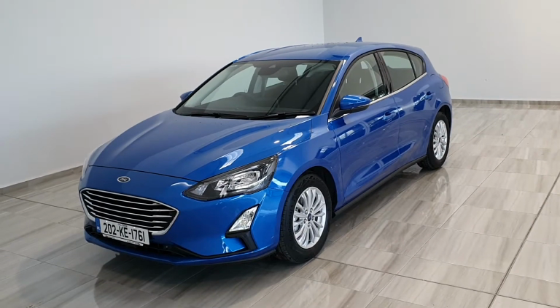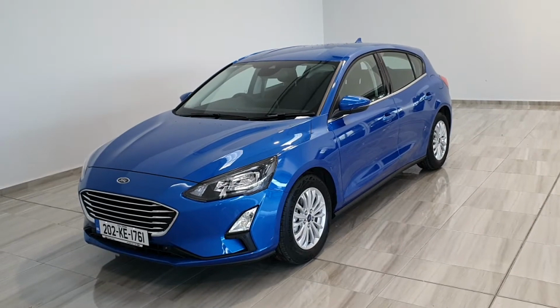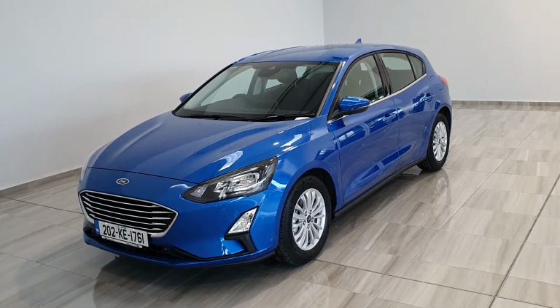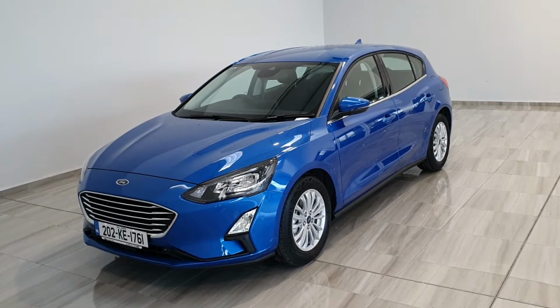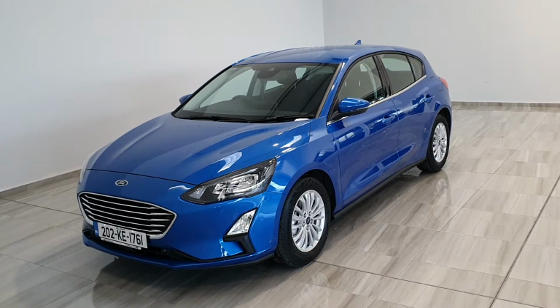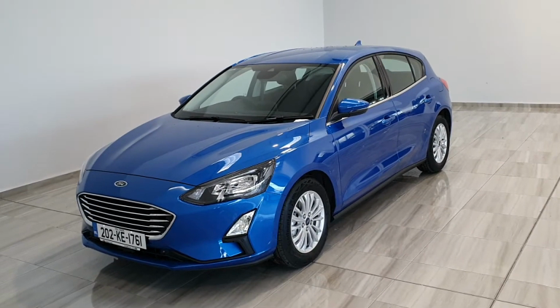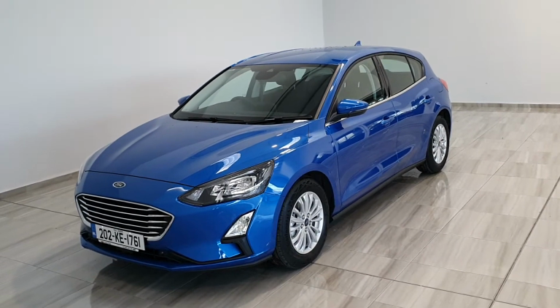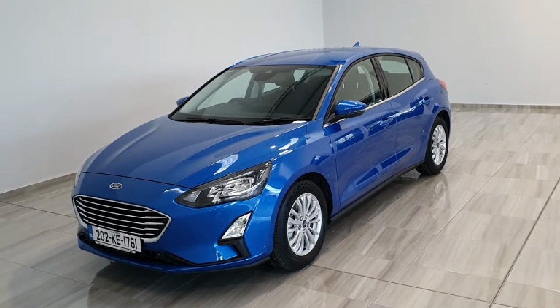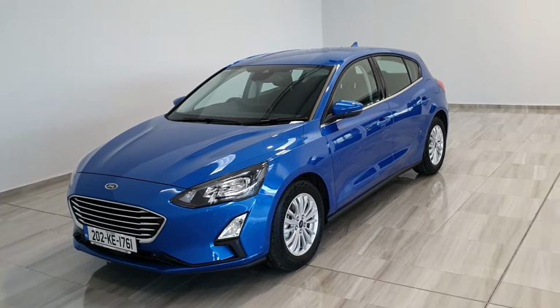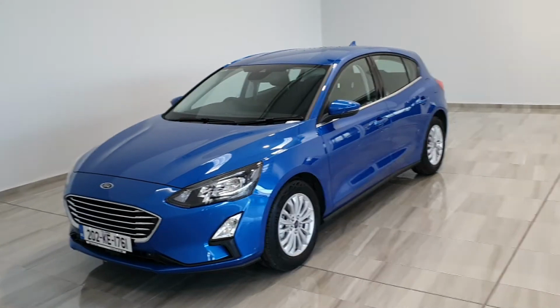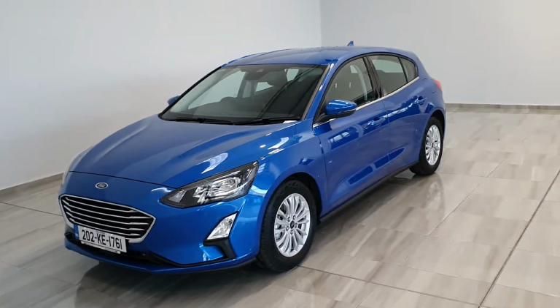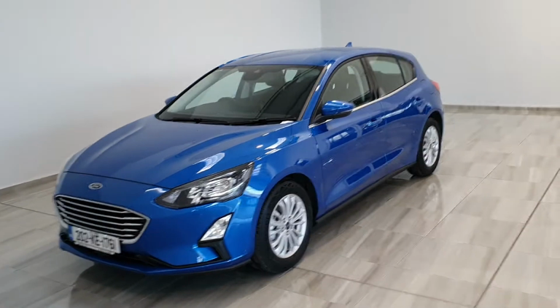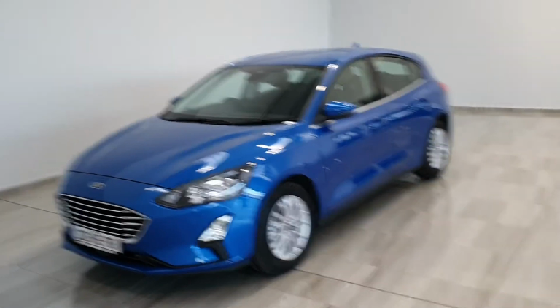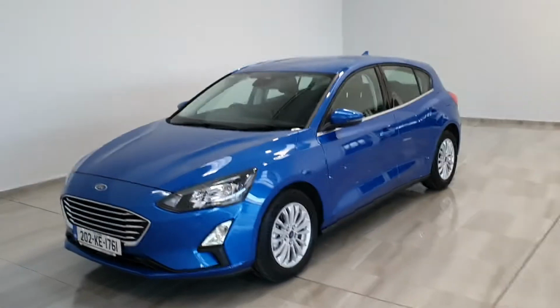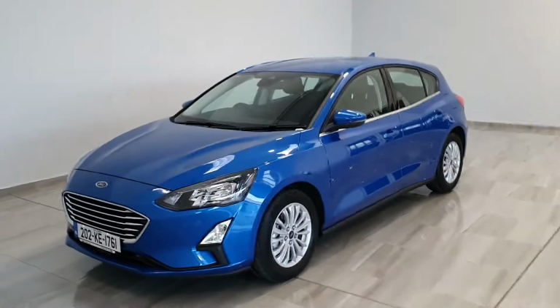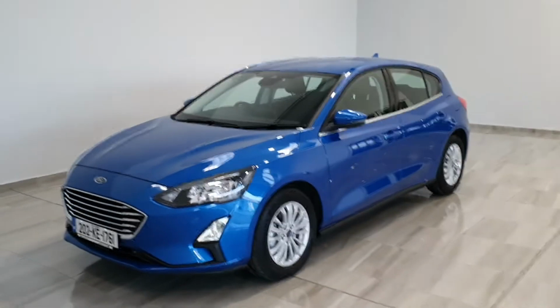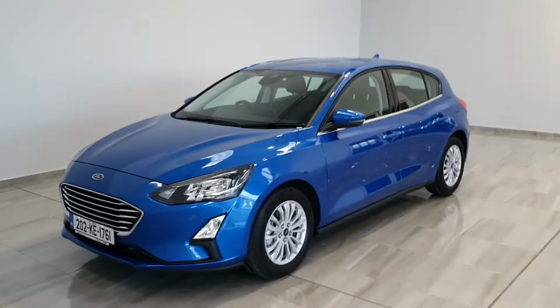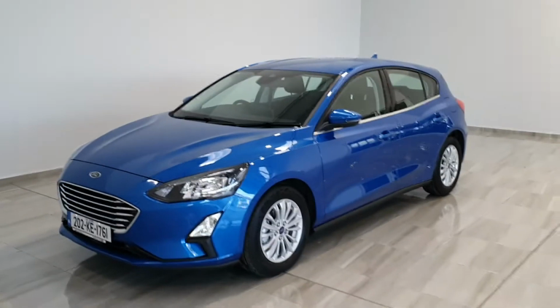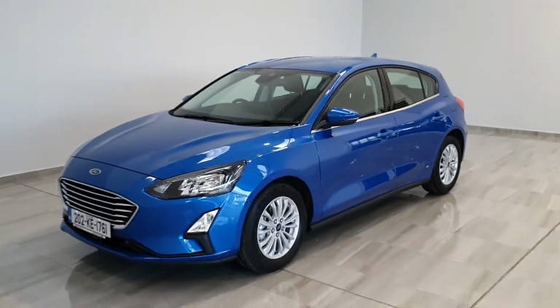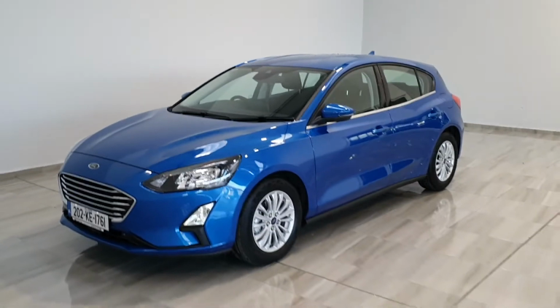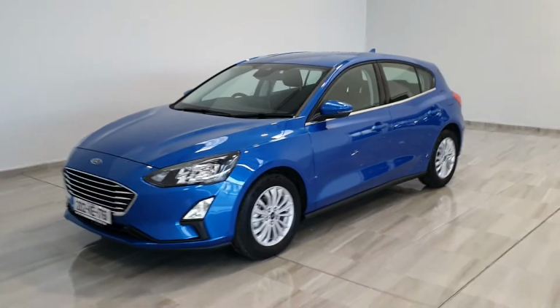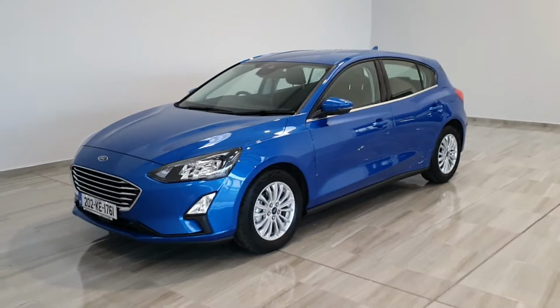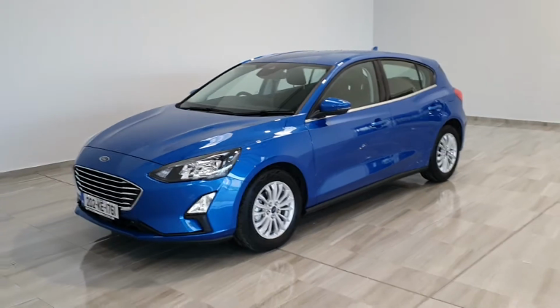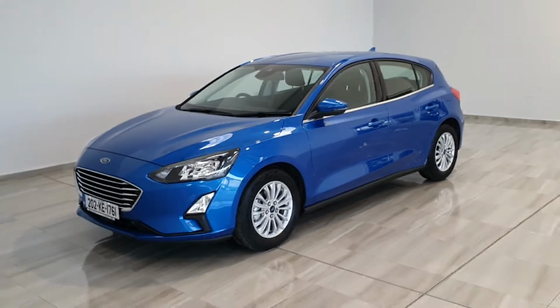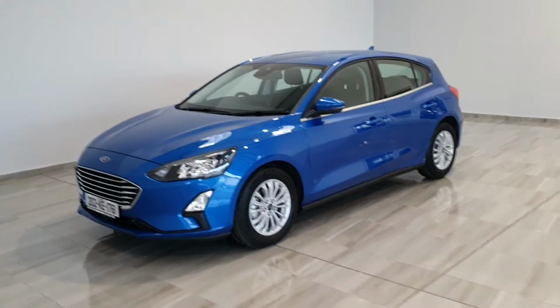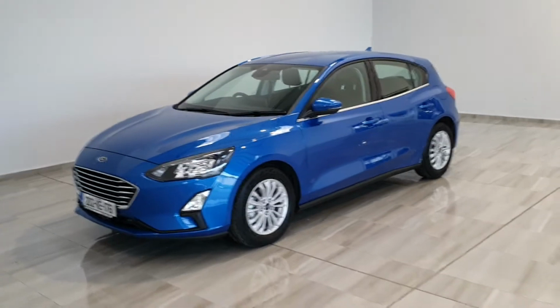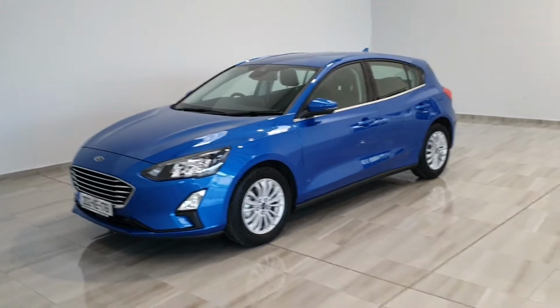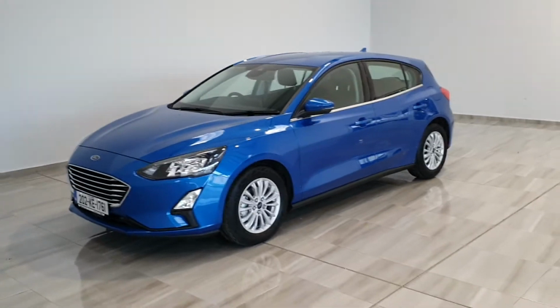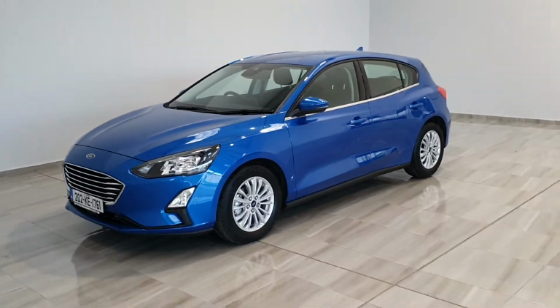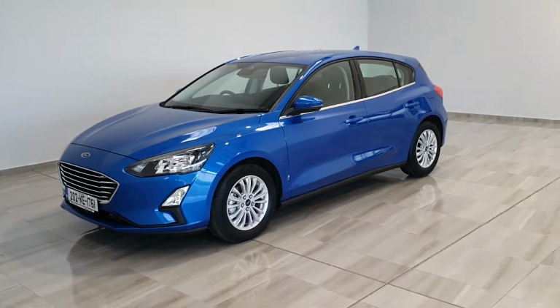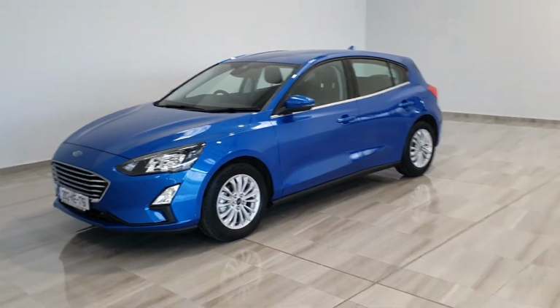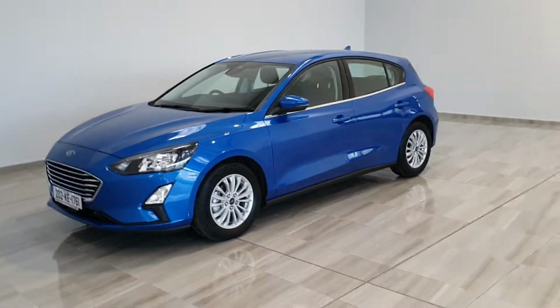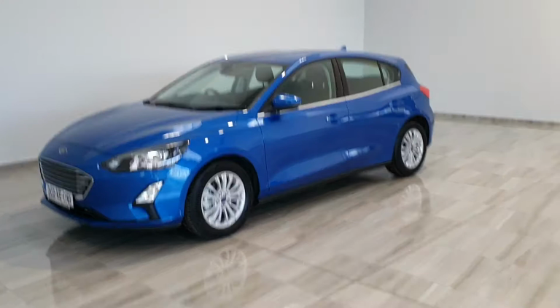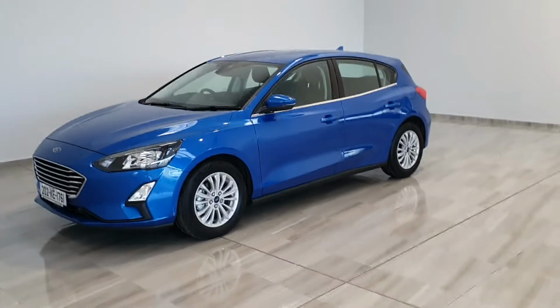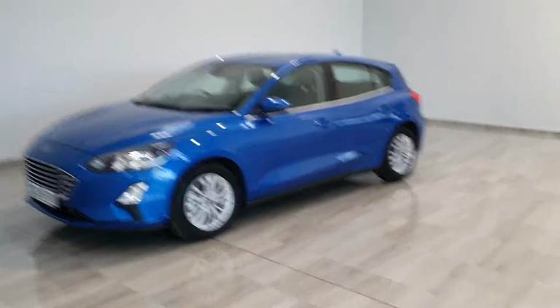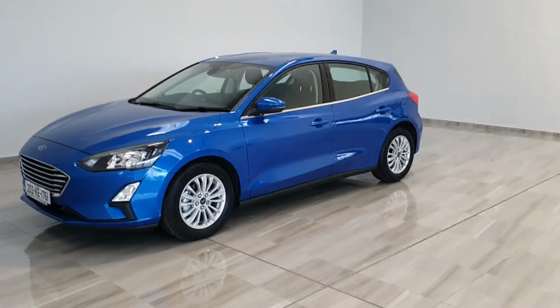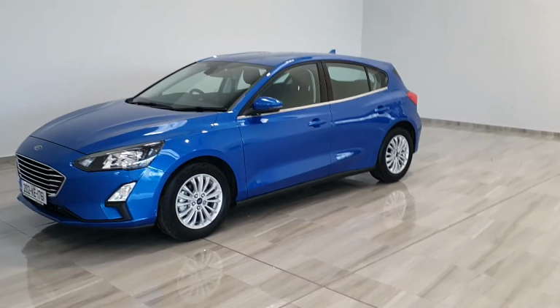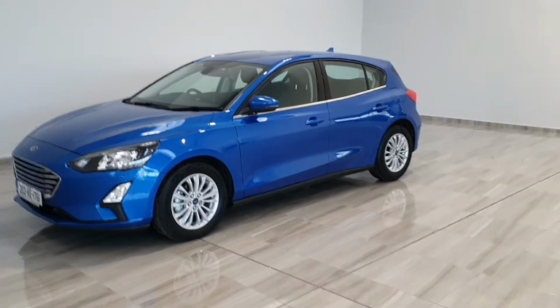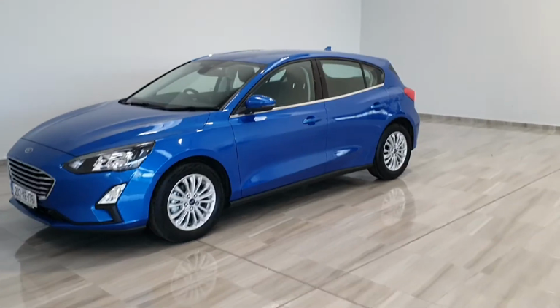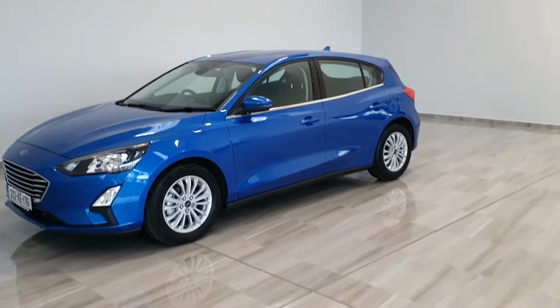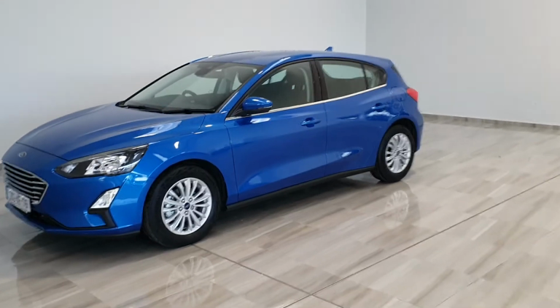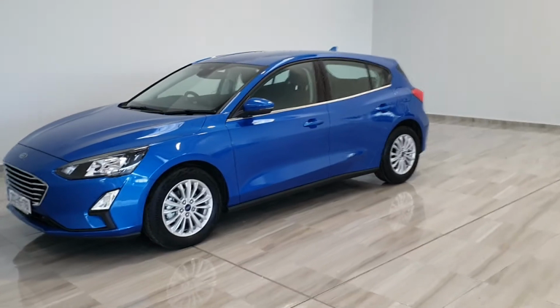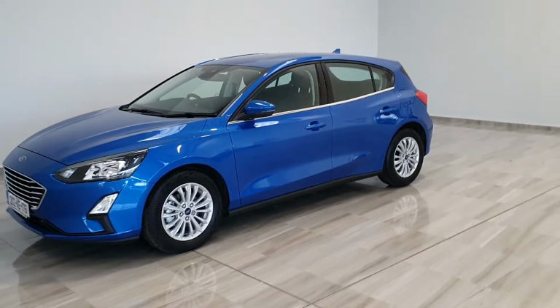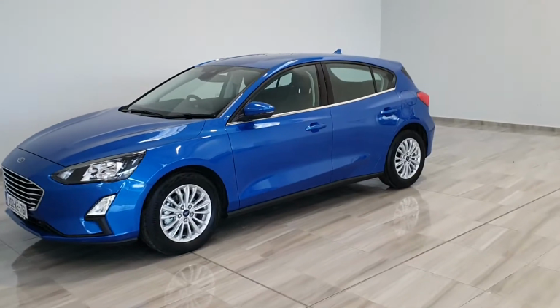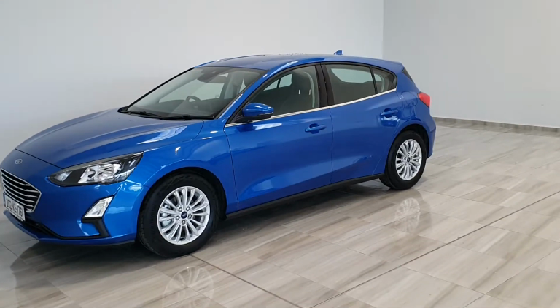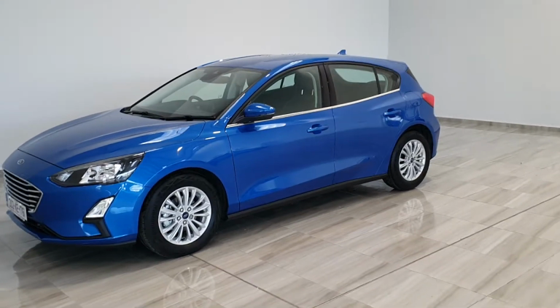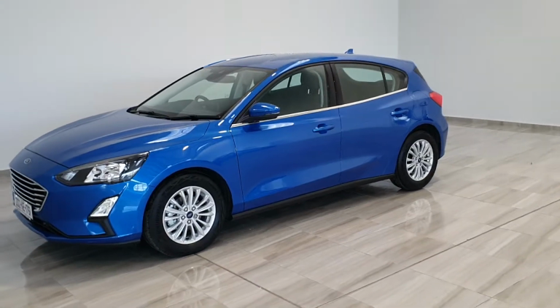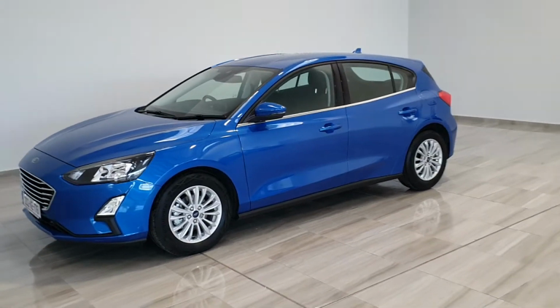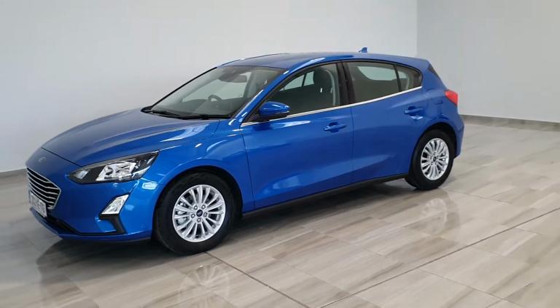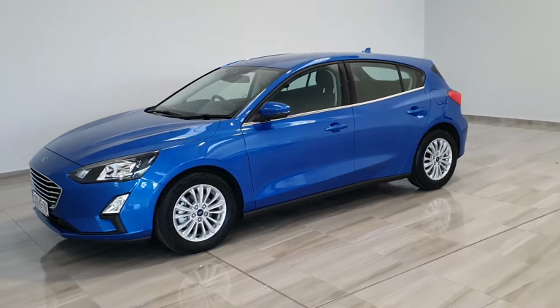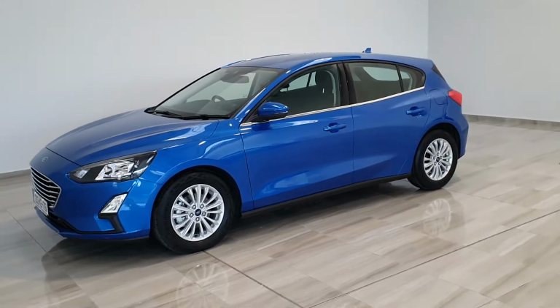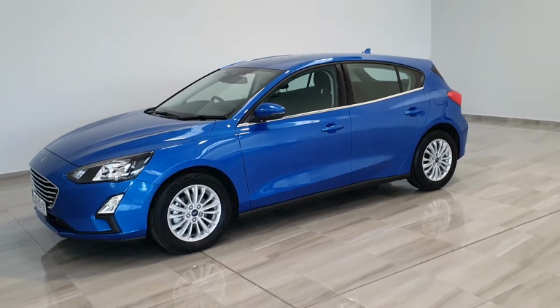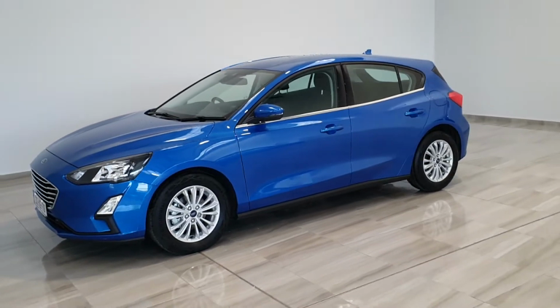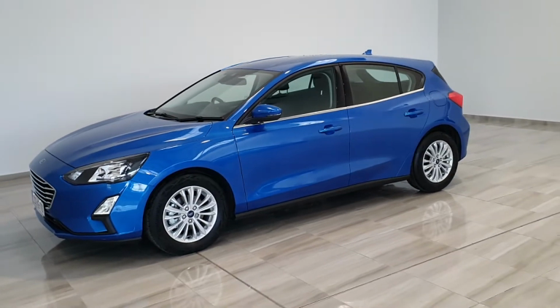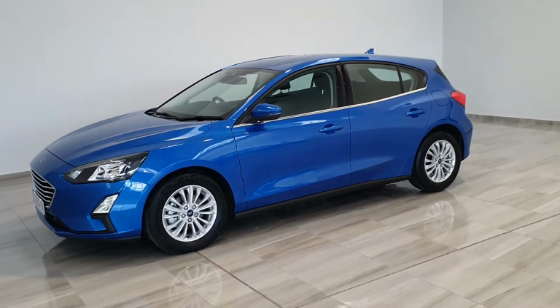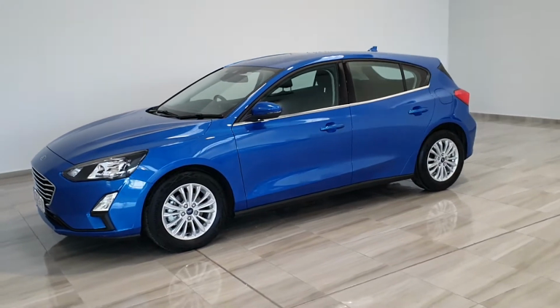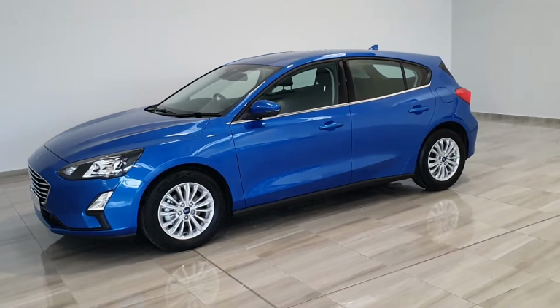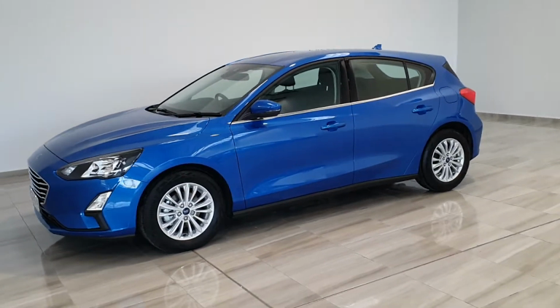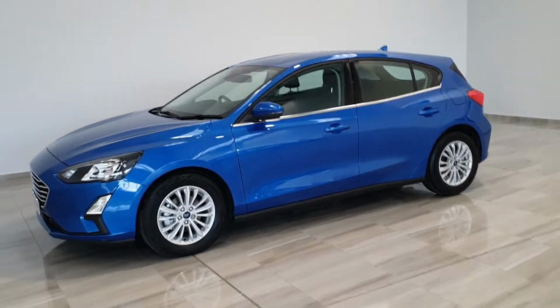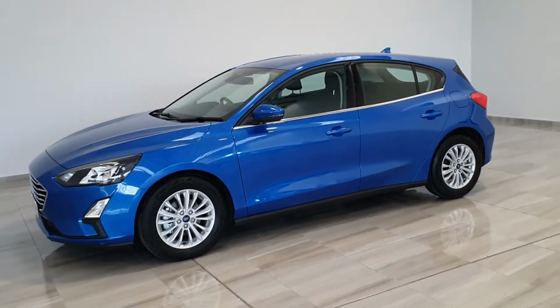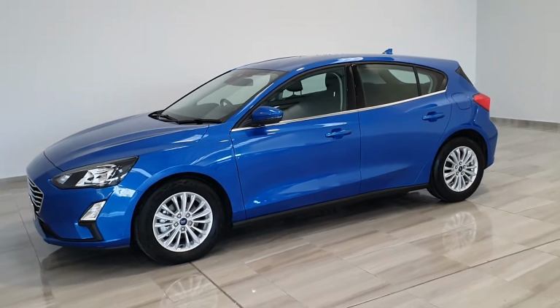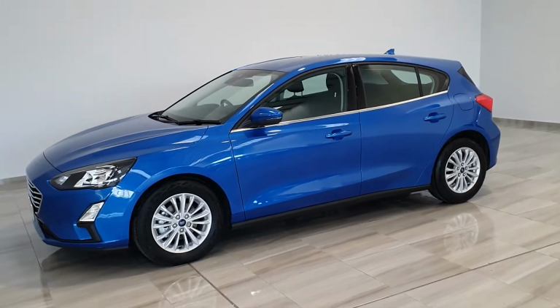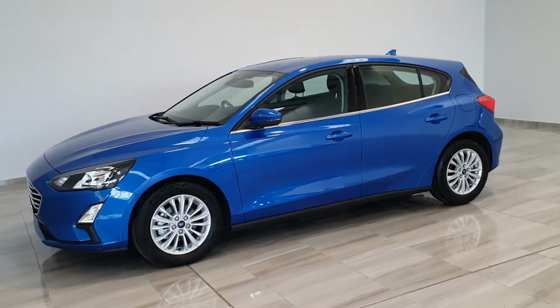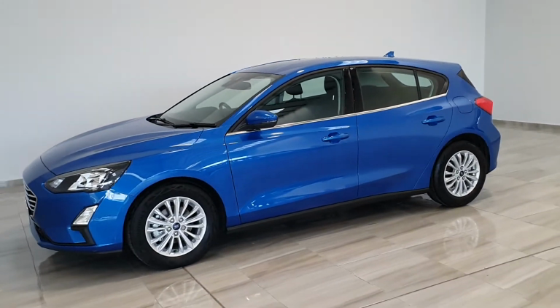Hello and welcome to Finley Moto Group. Today we're showing you around our 2022 pre-reg Ford Focus Titanium Diesel.